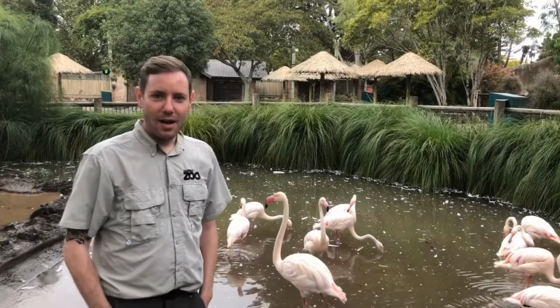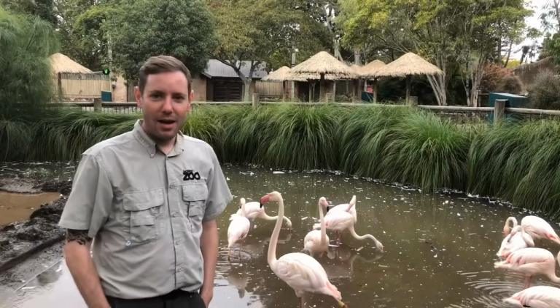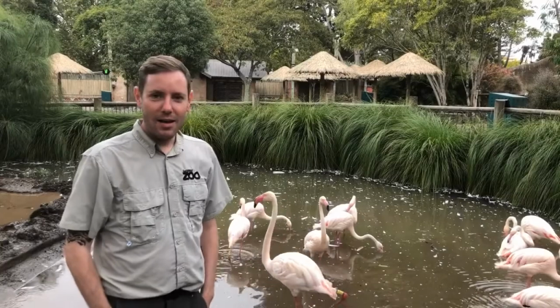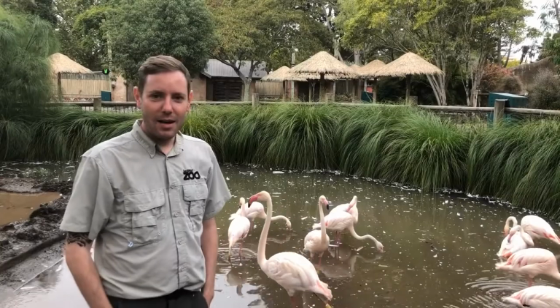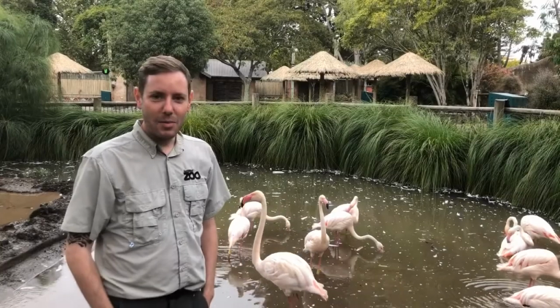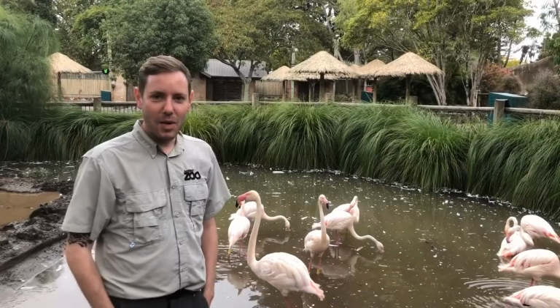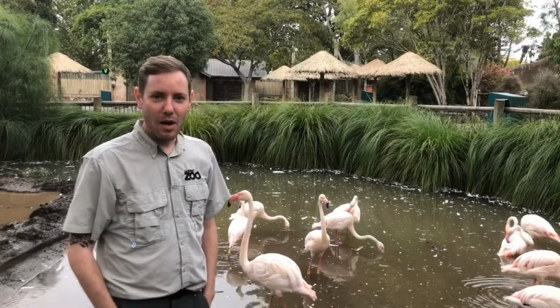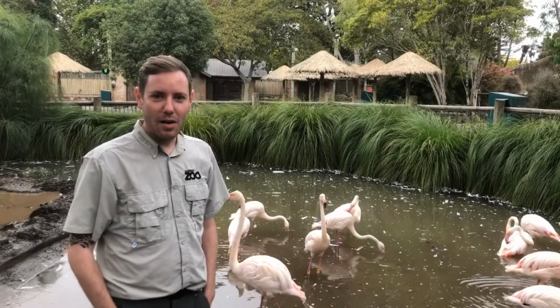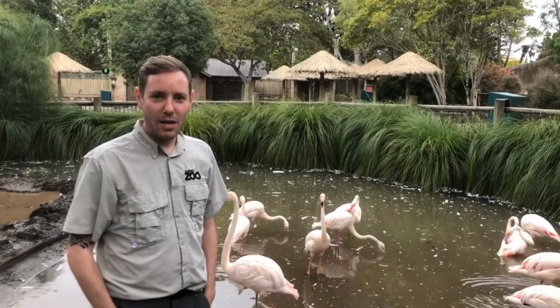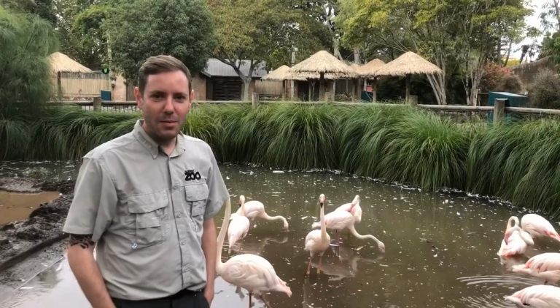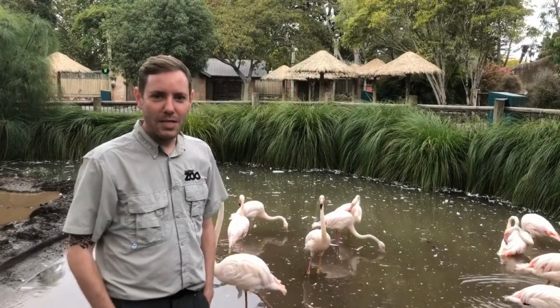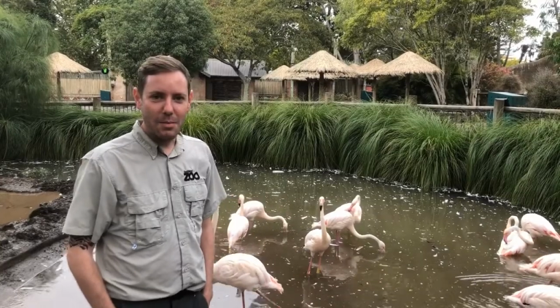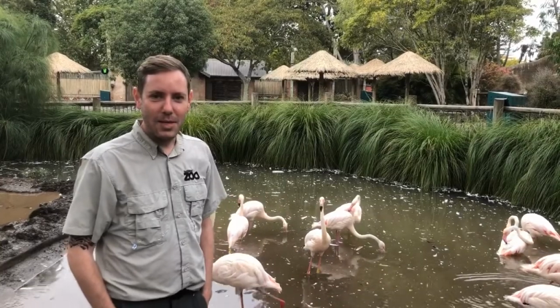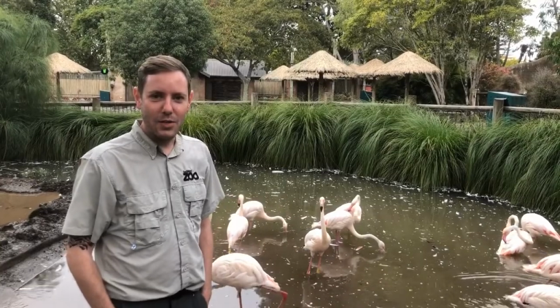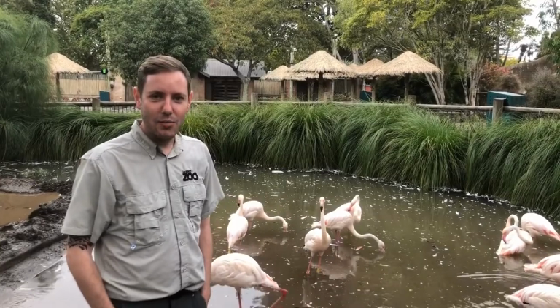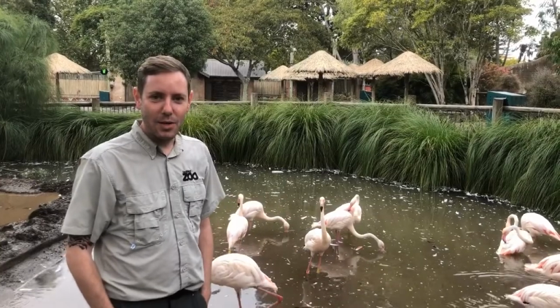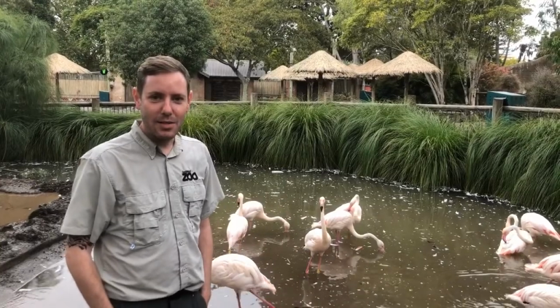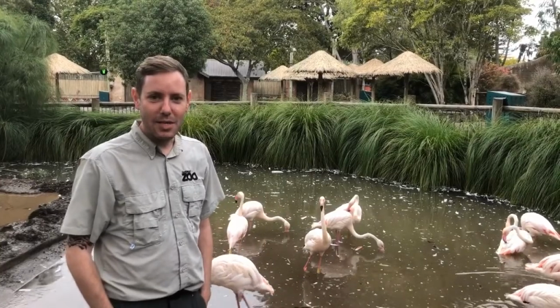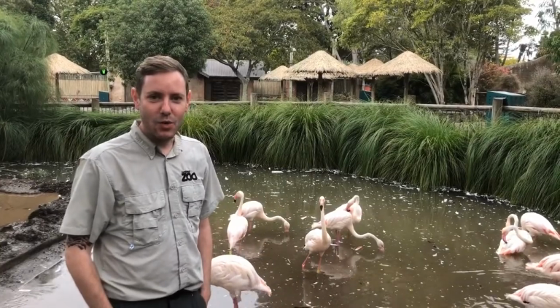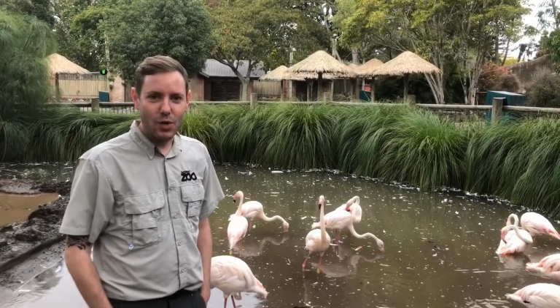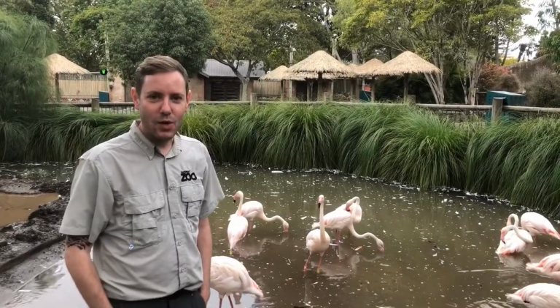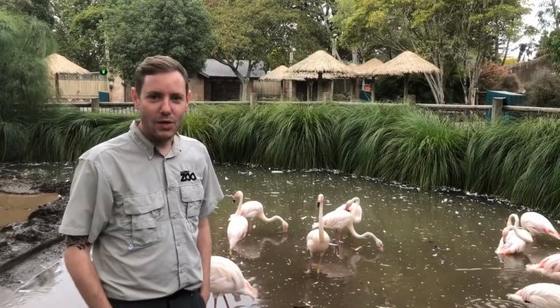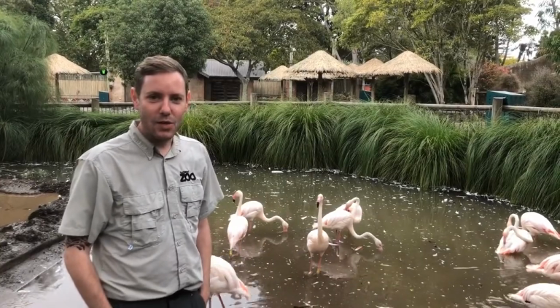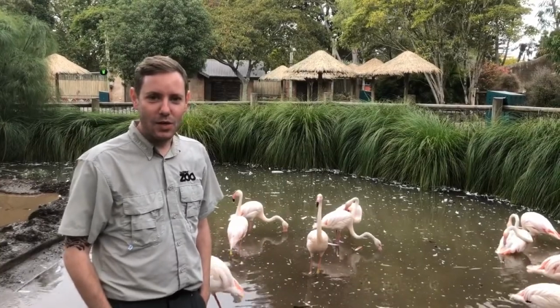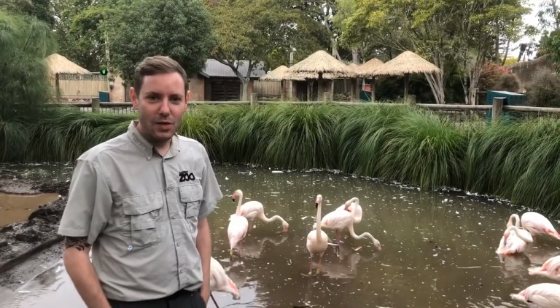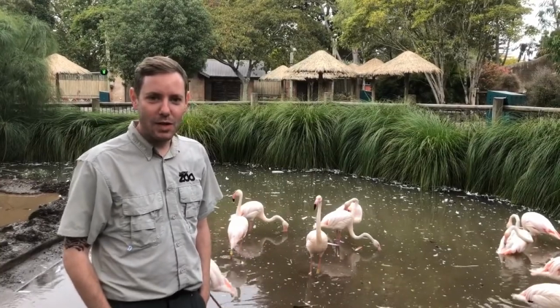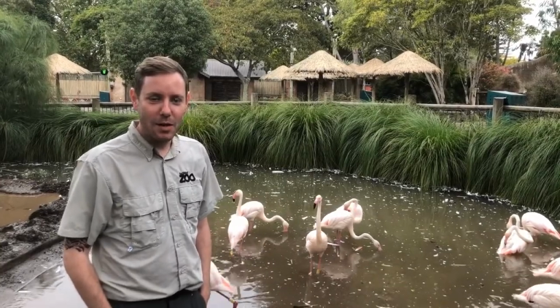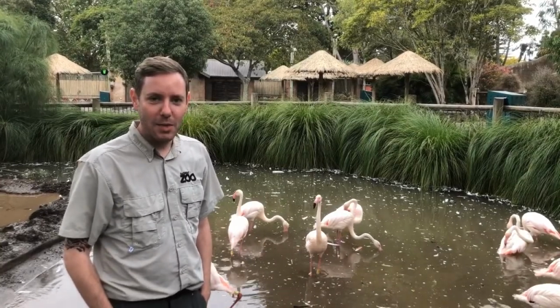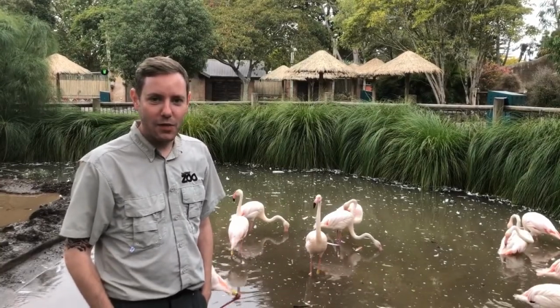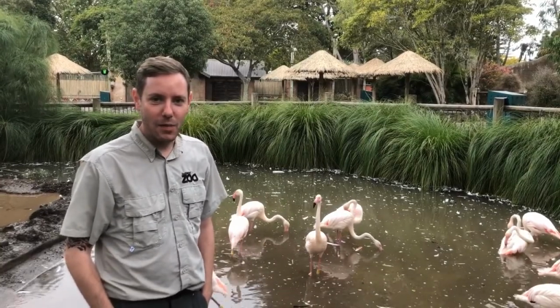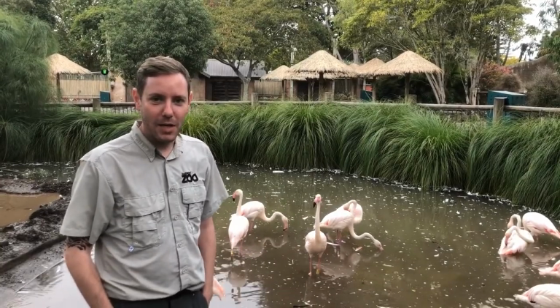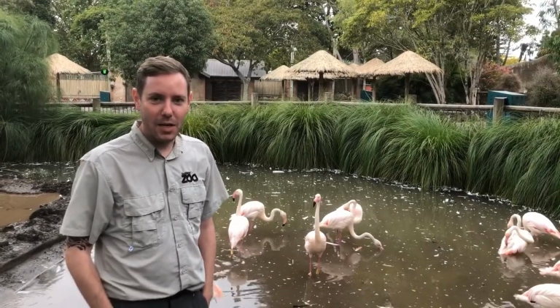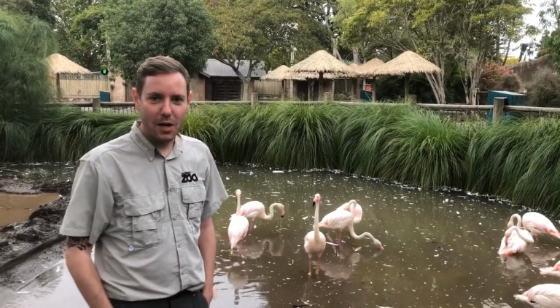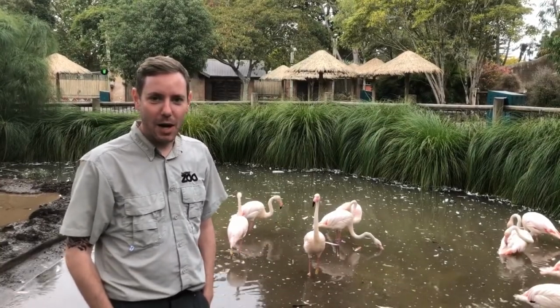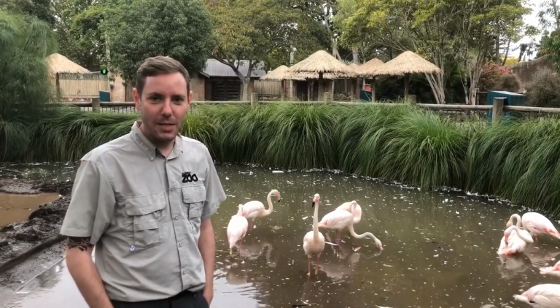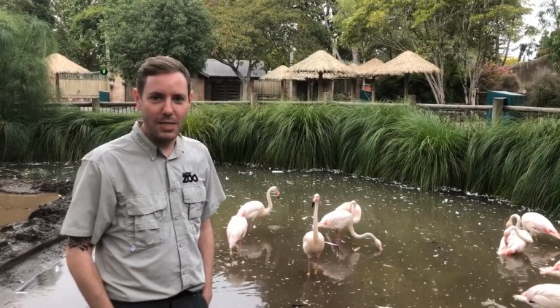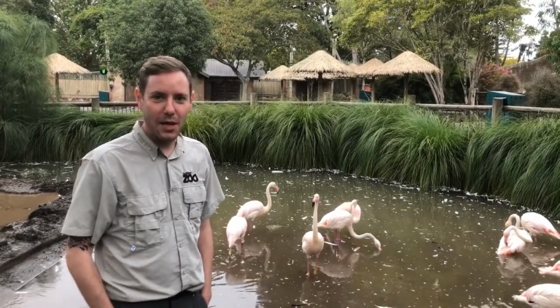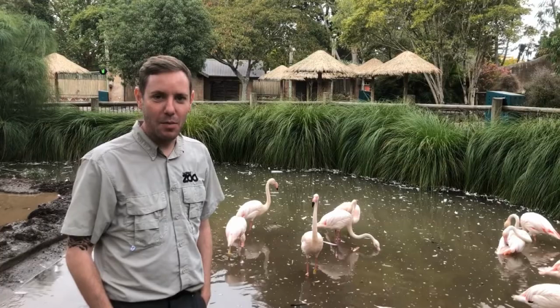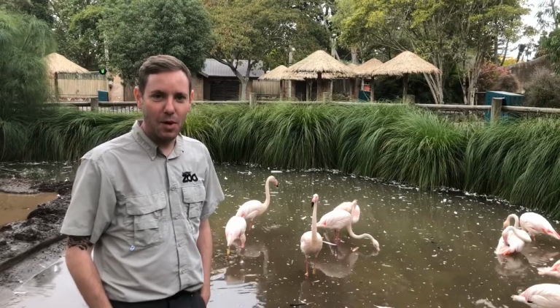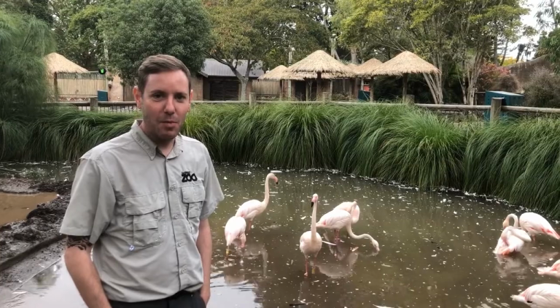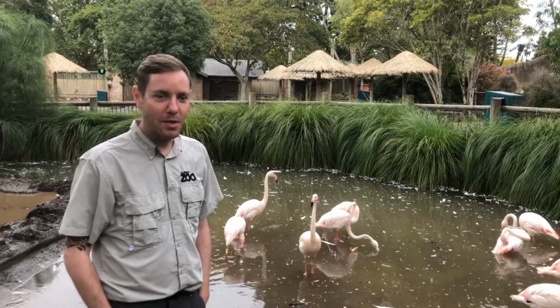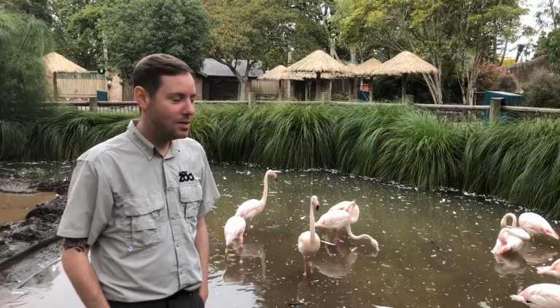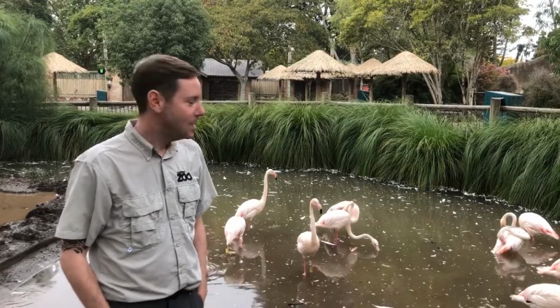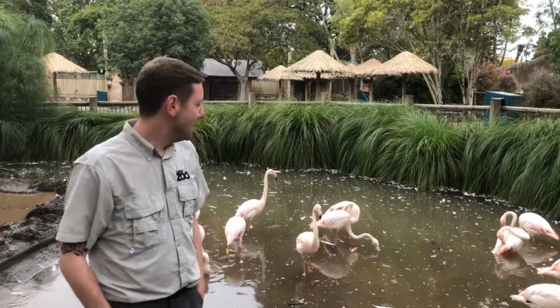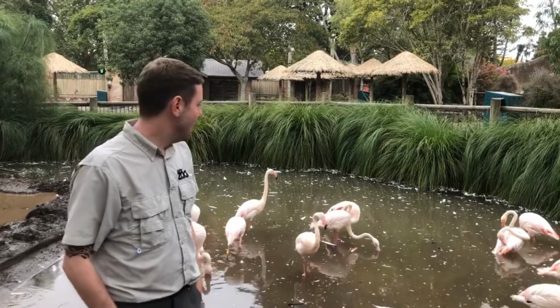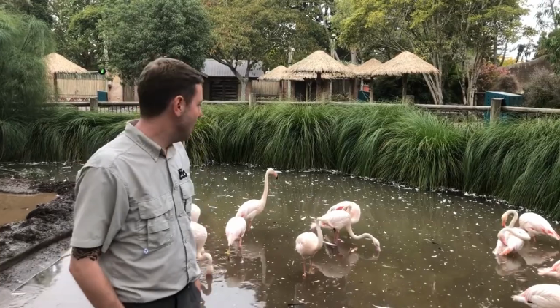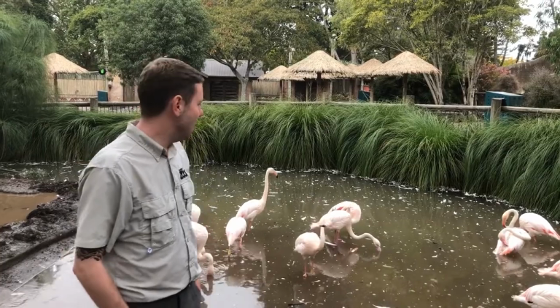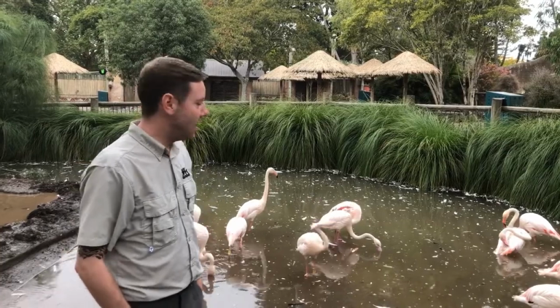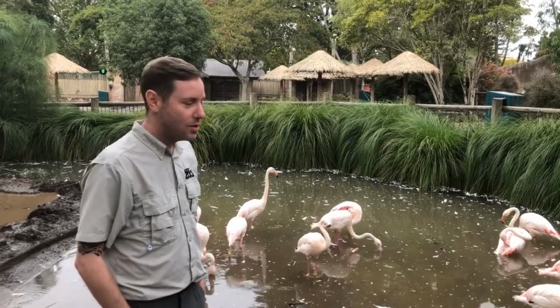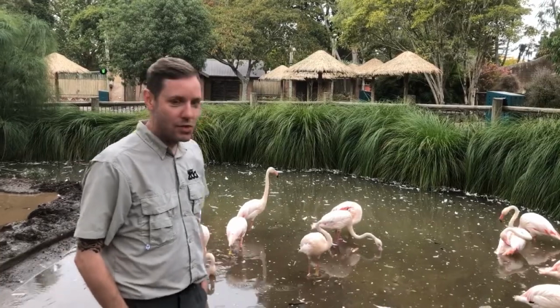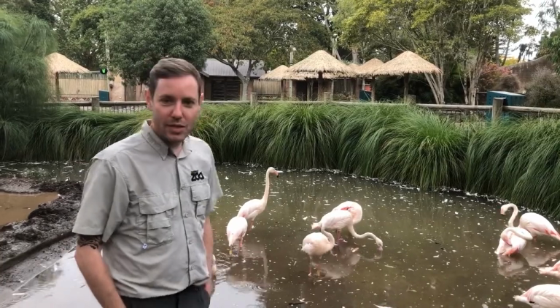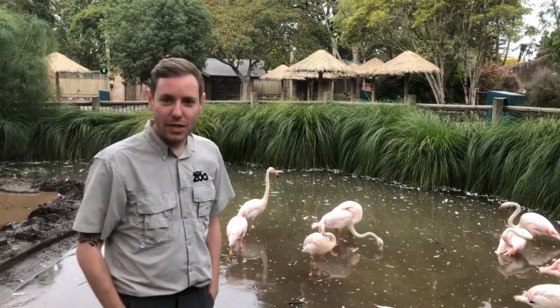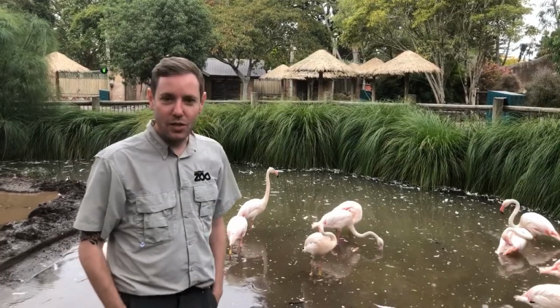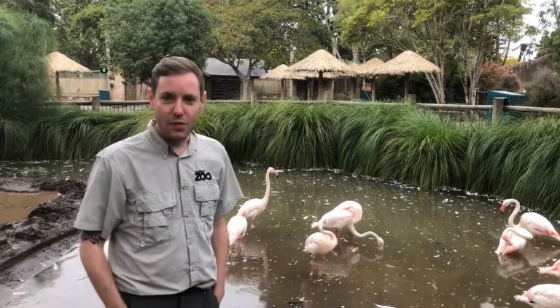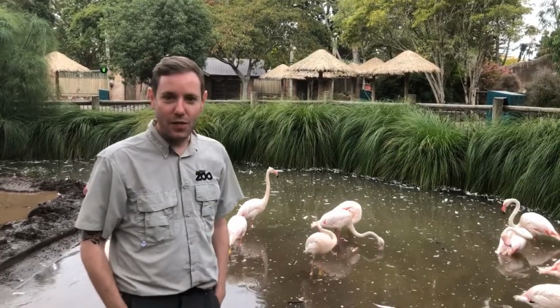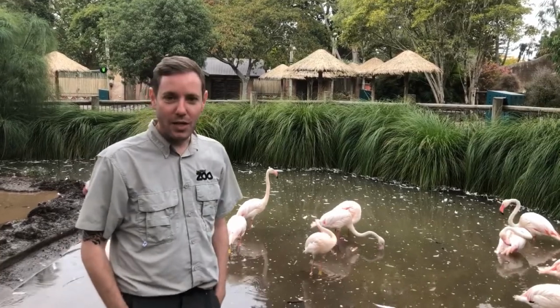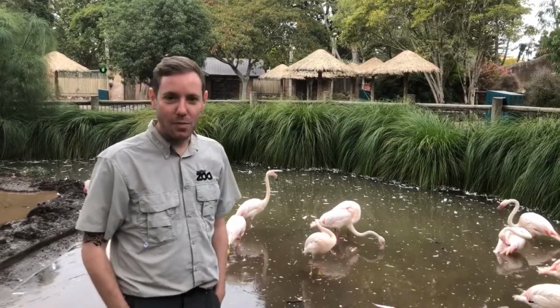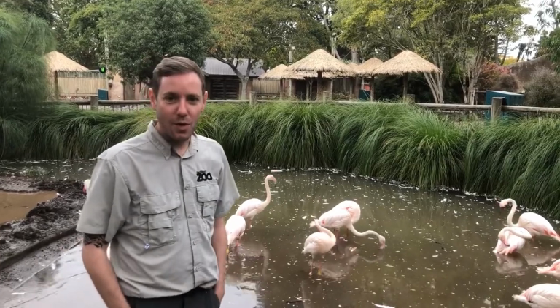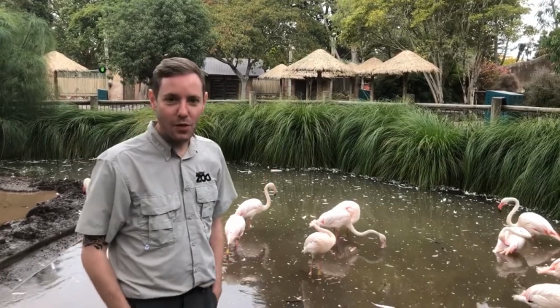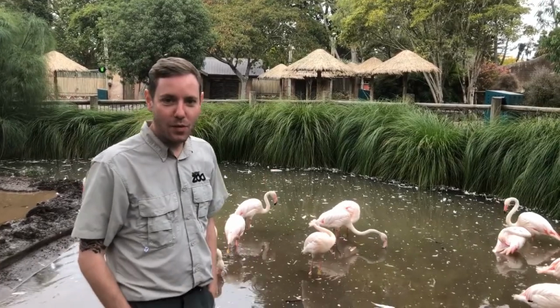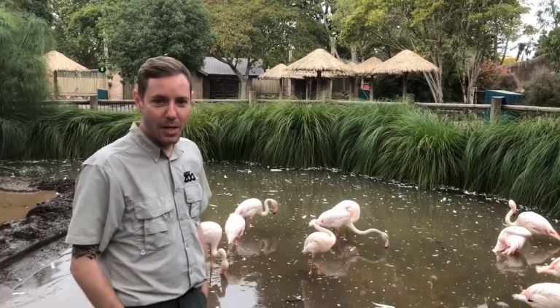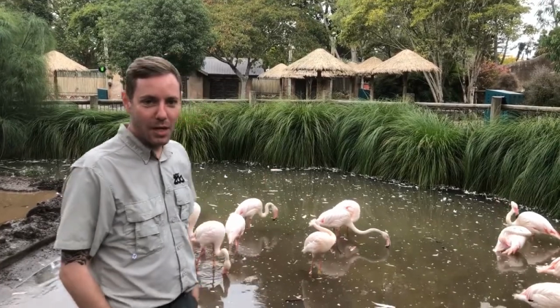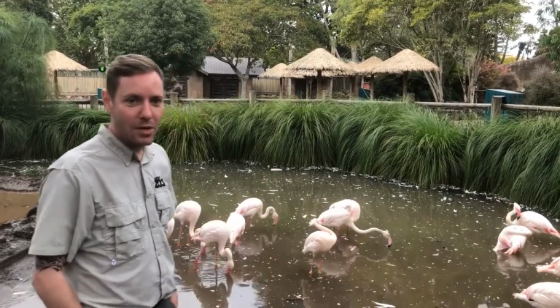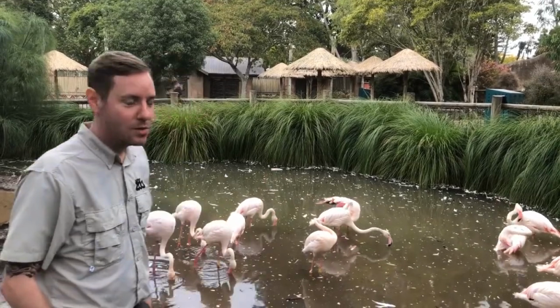Hi, I'm Karl. I'm the team leader of Birds Hill at Auckland Zoo. I'm in the flamingo habitat at the moment and I'll just tell you some facts about the flamingos.